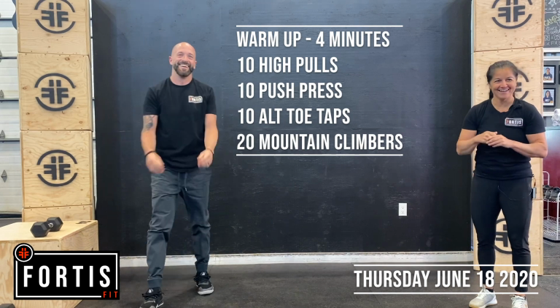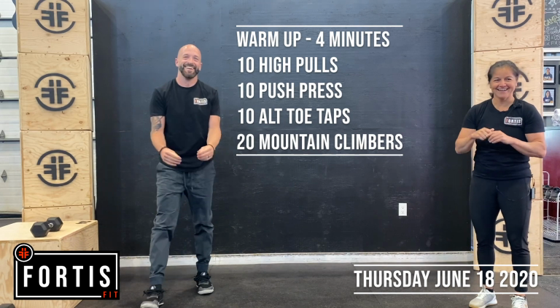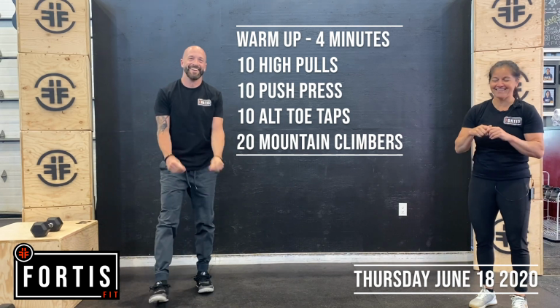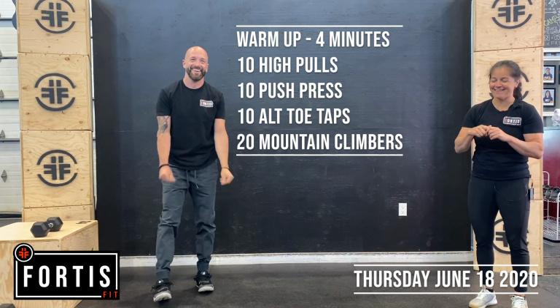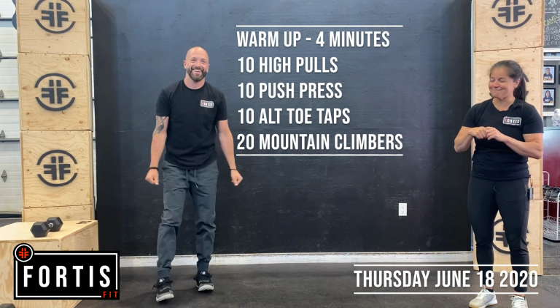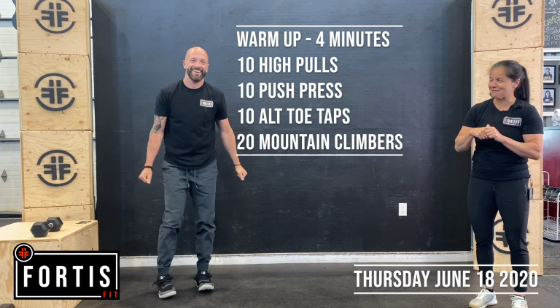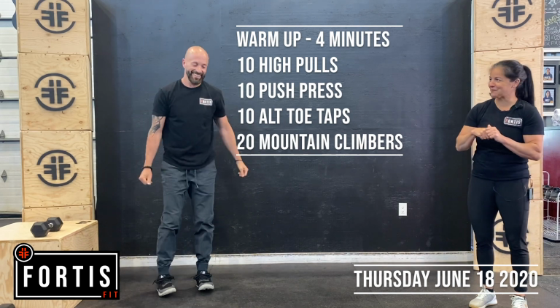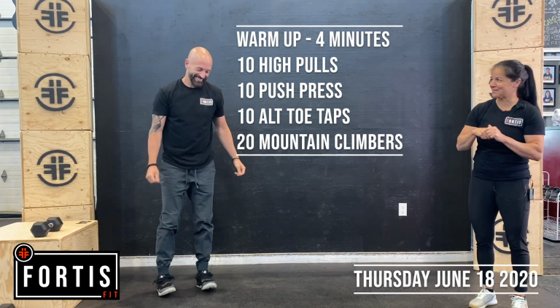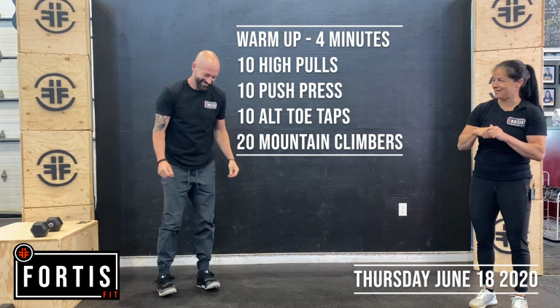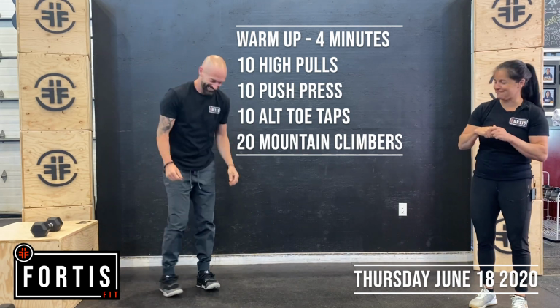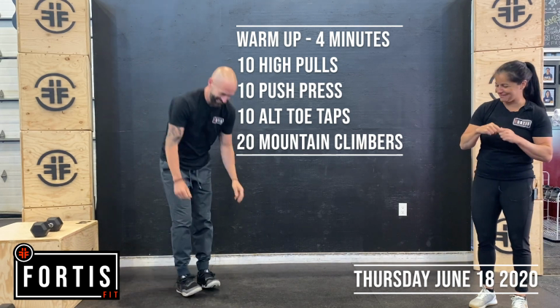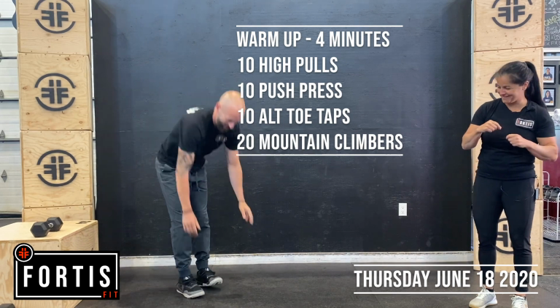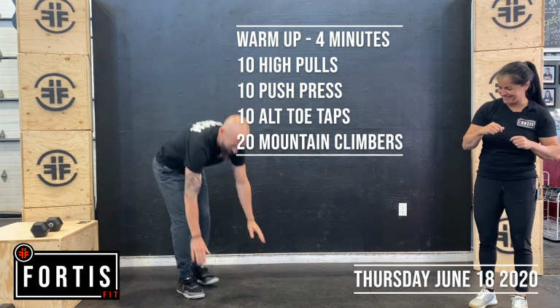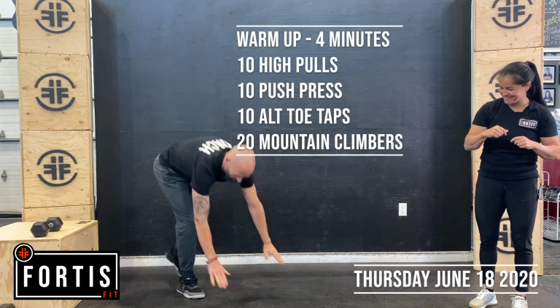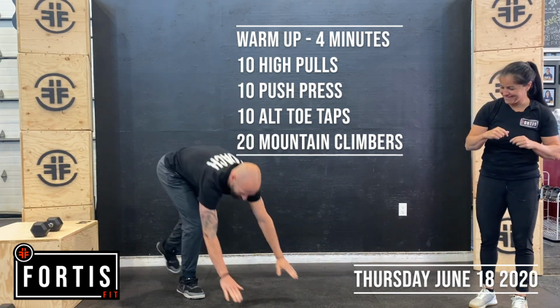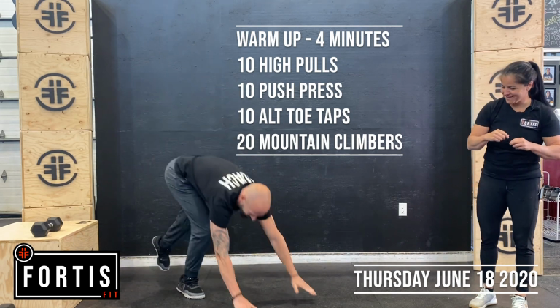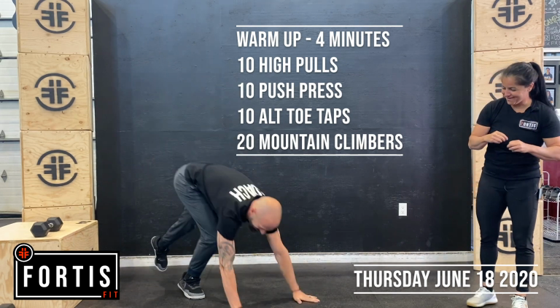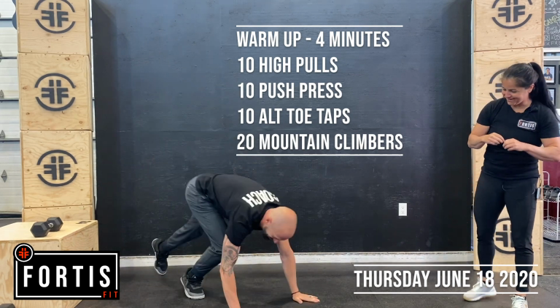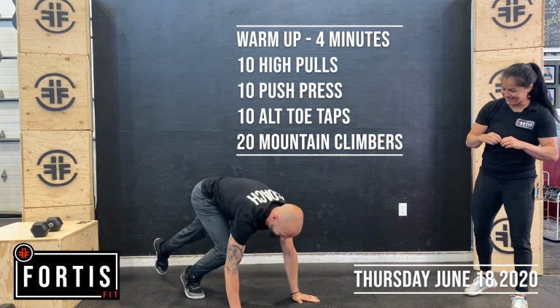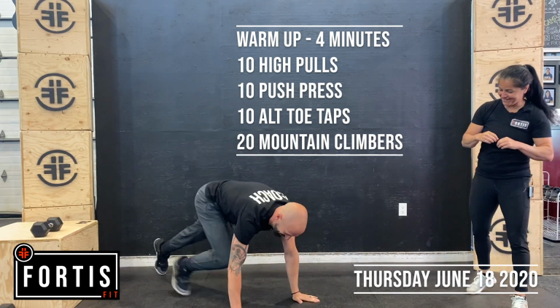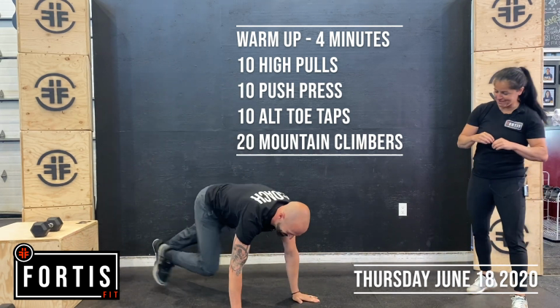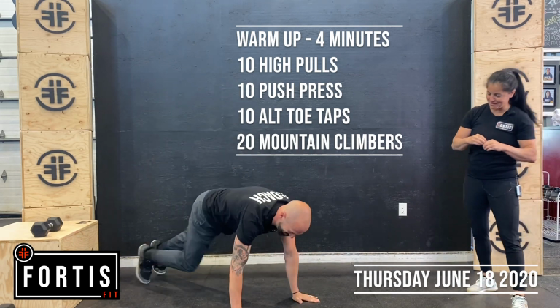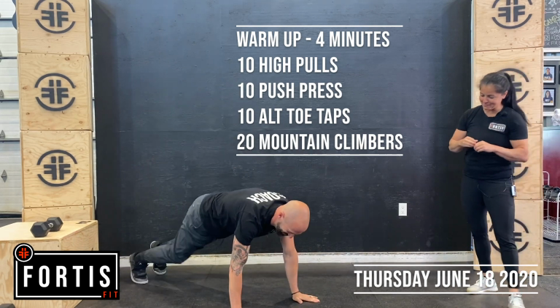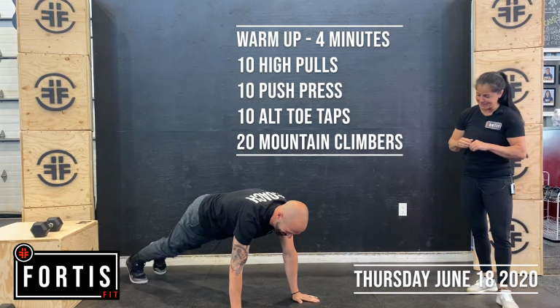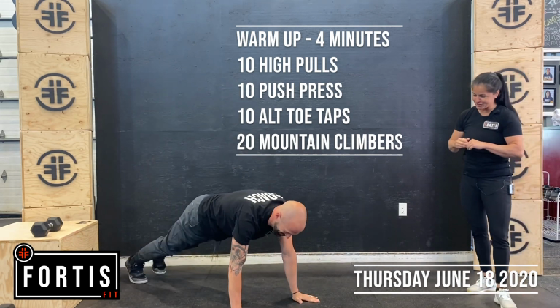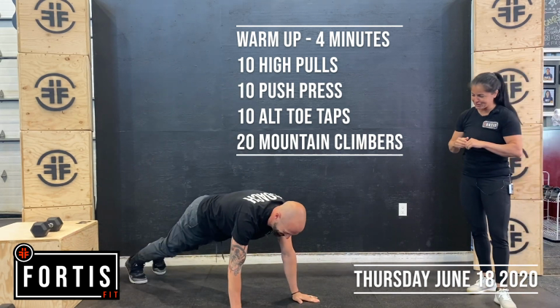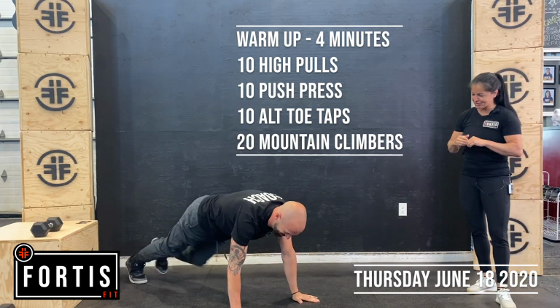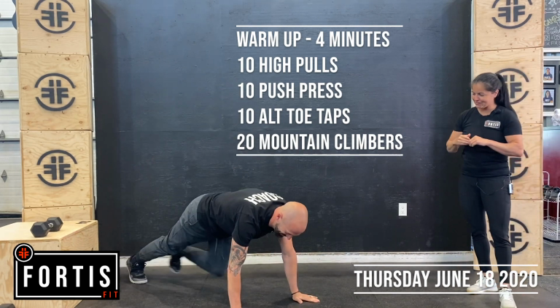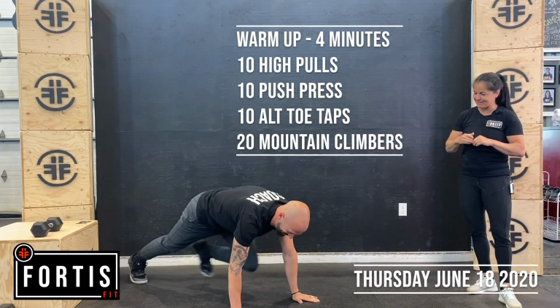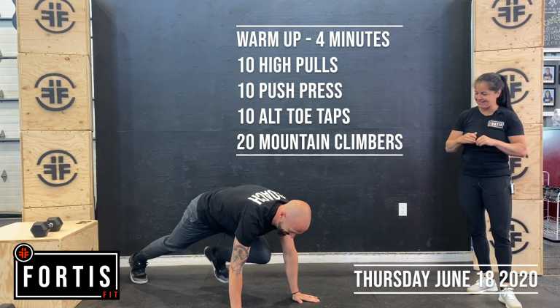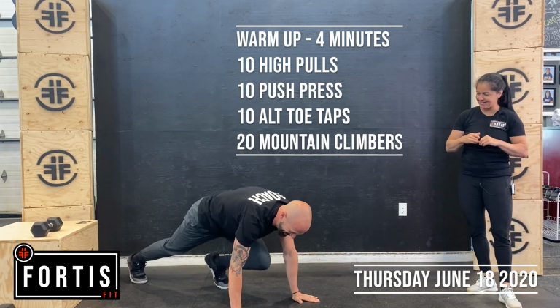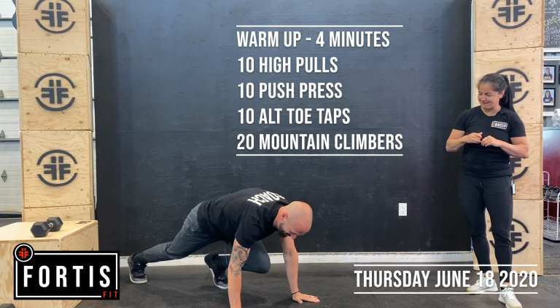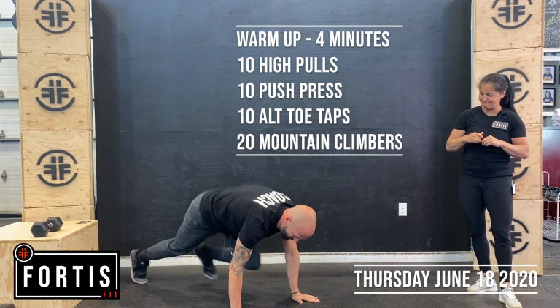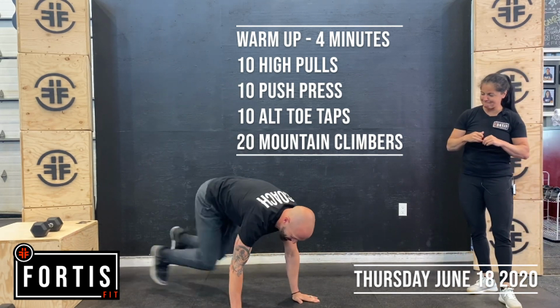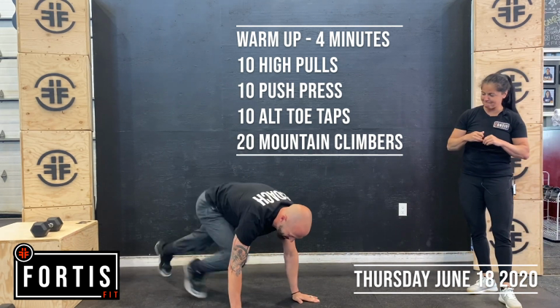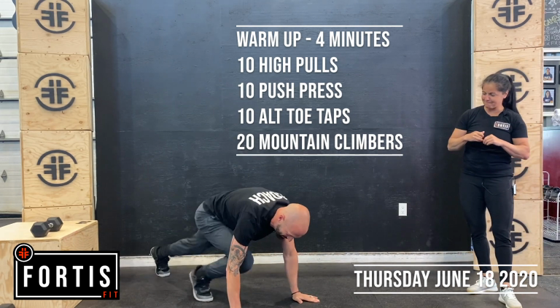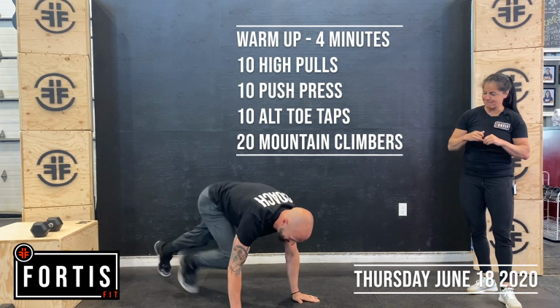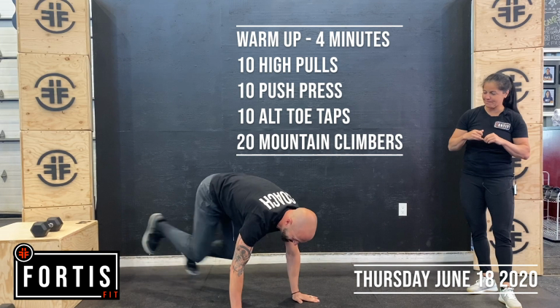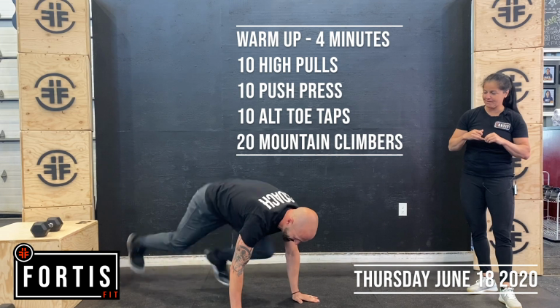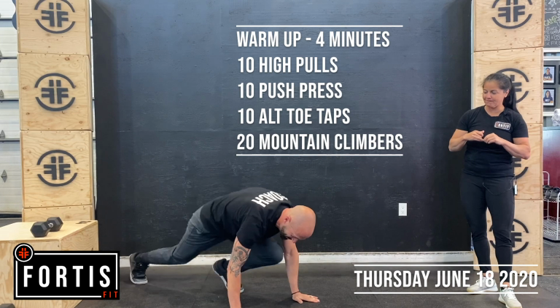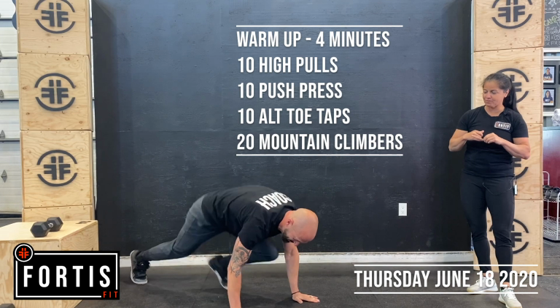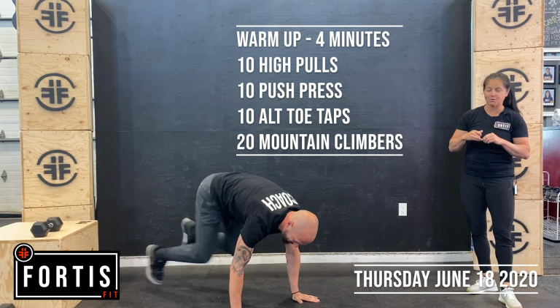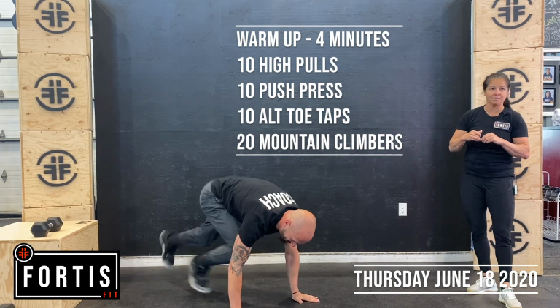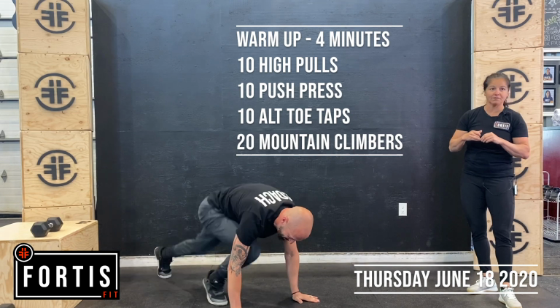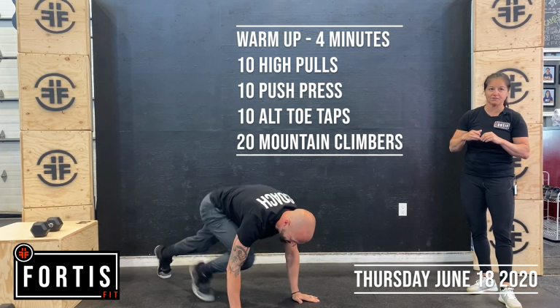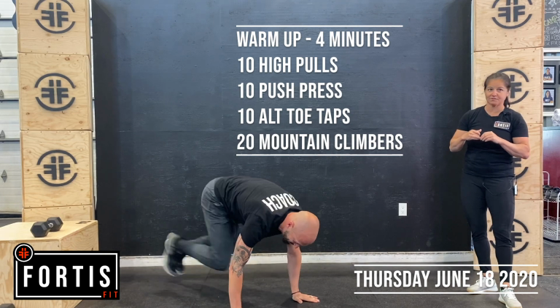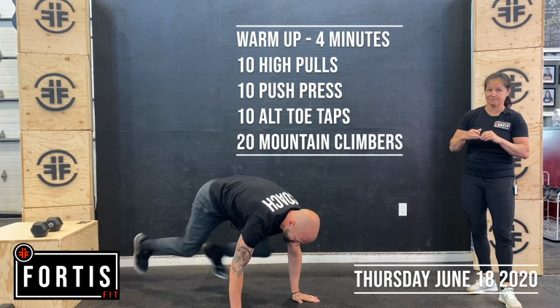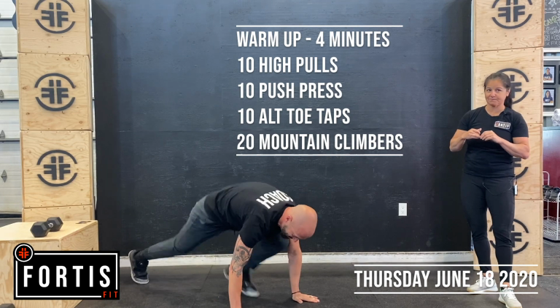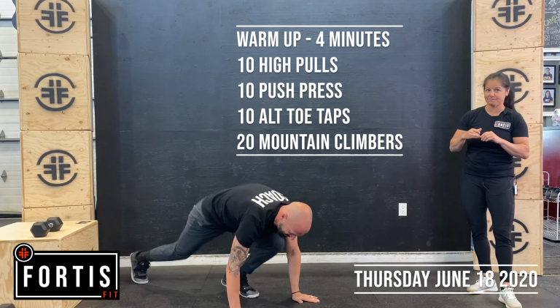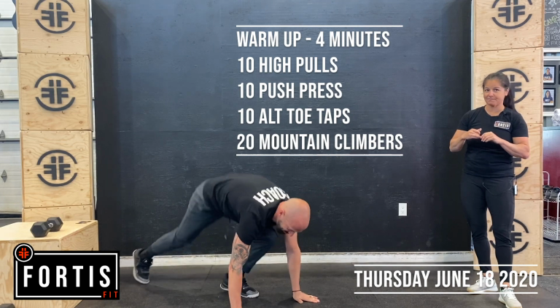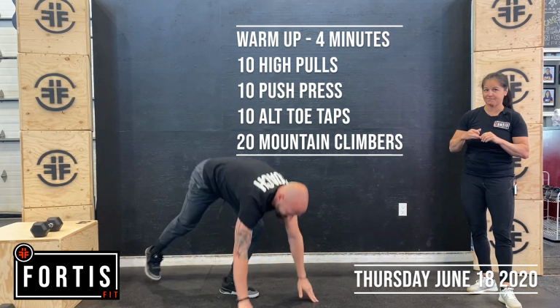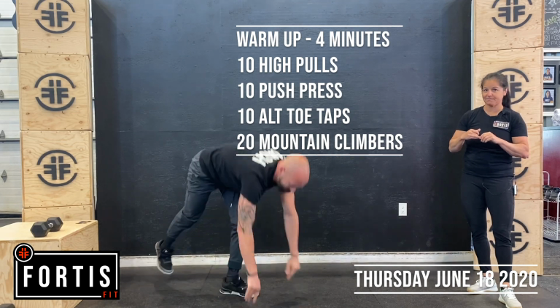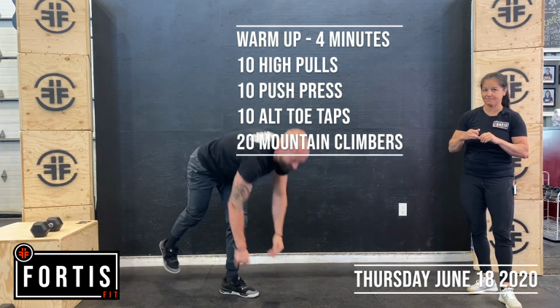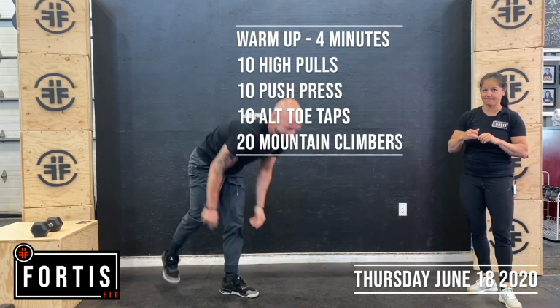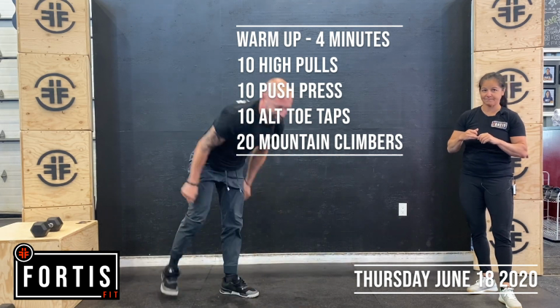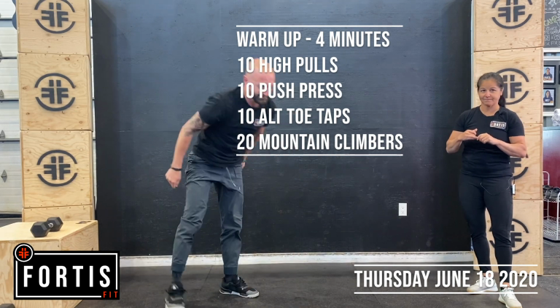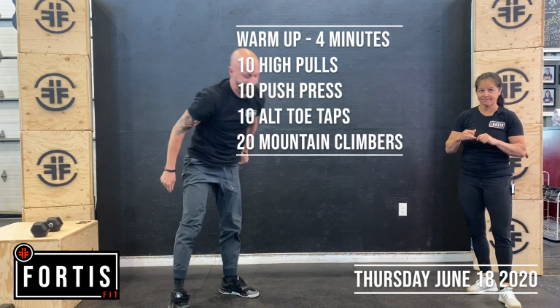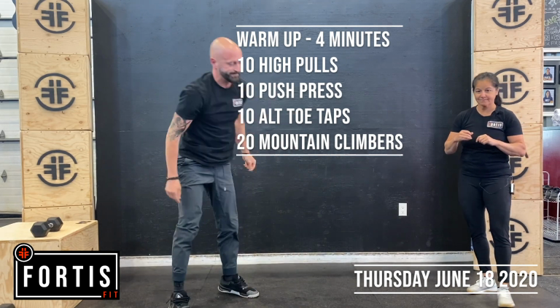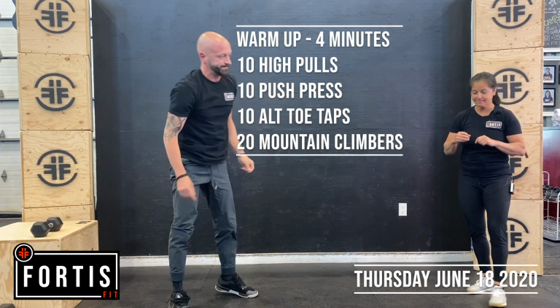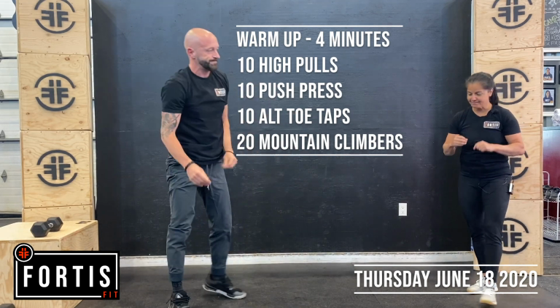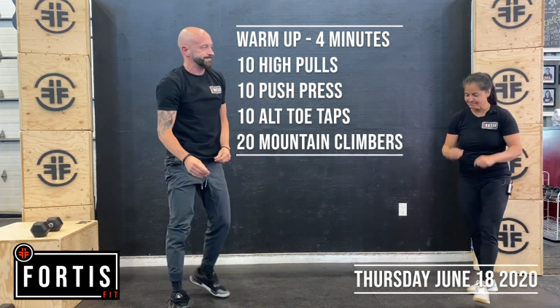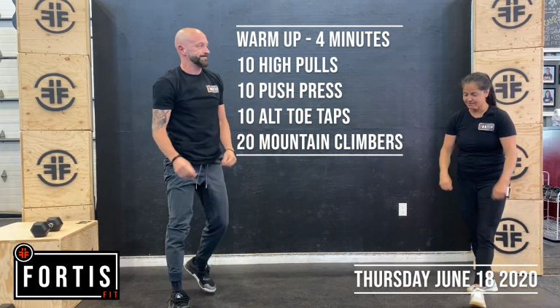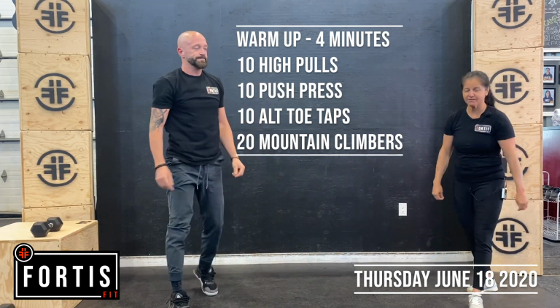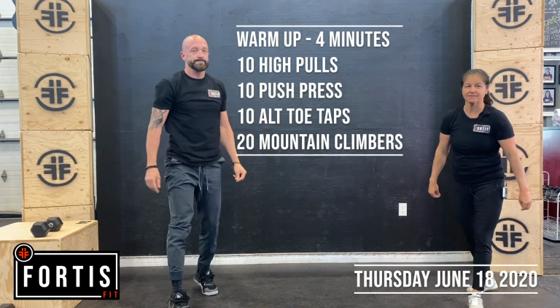And then mountain climbers in a plank position, driving the knee up. You have 20 of those. Perfect.